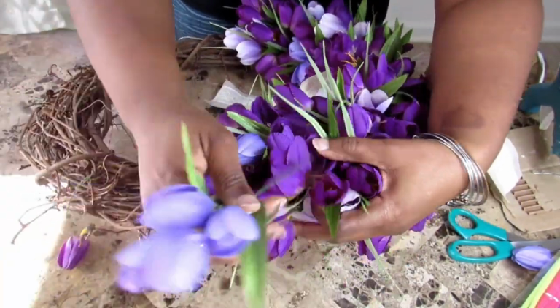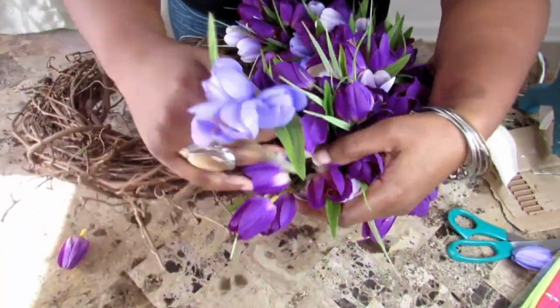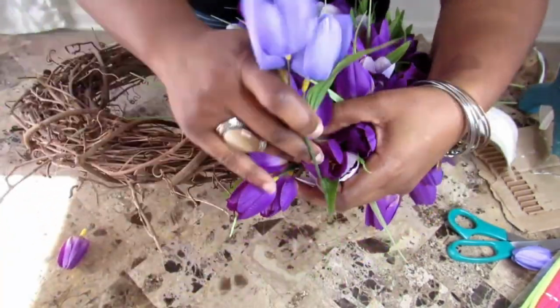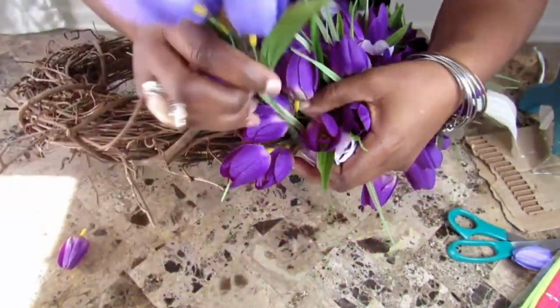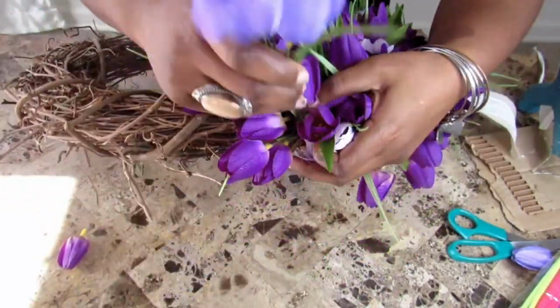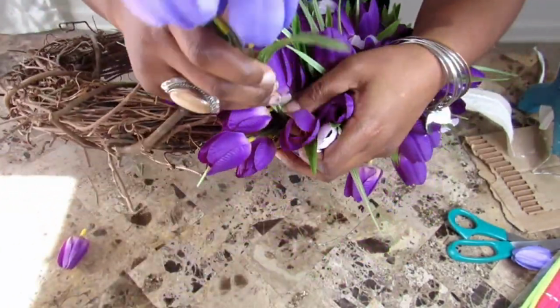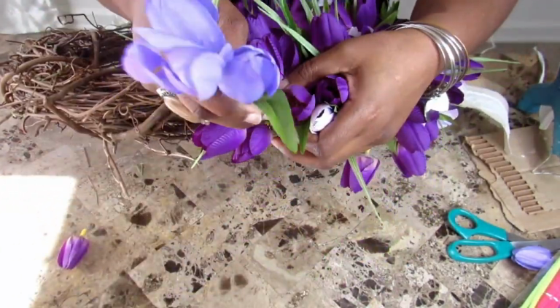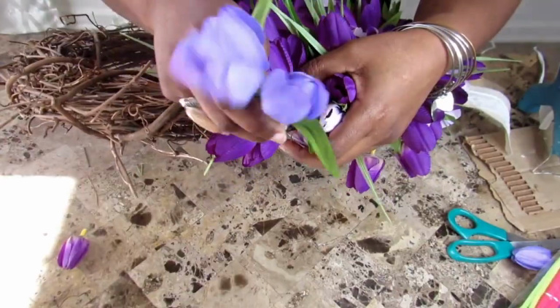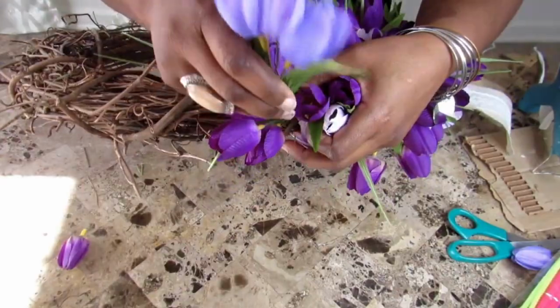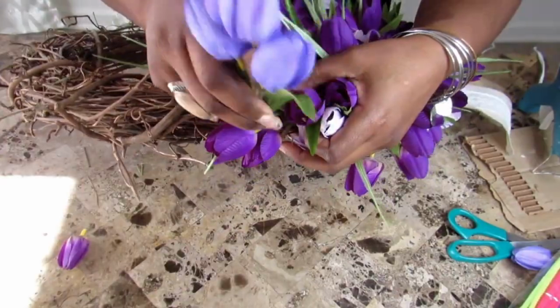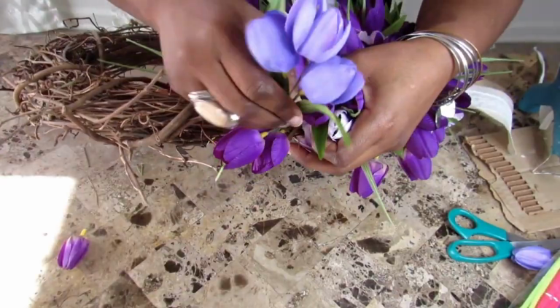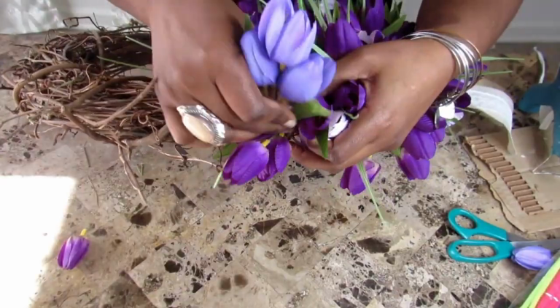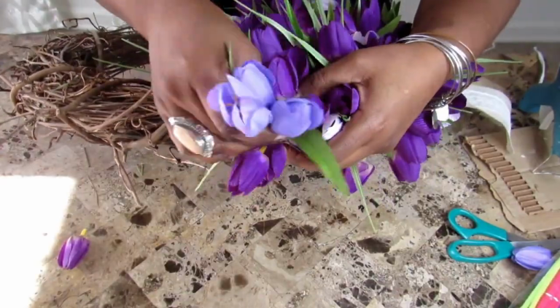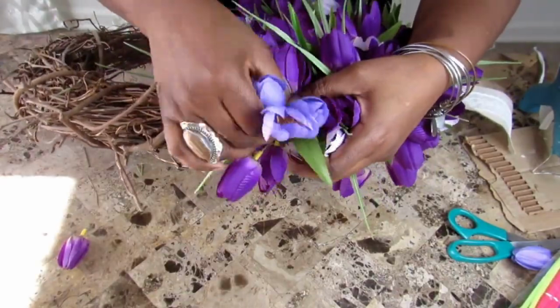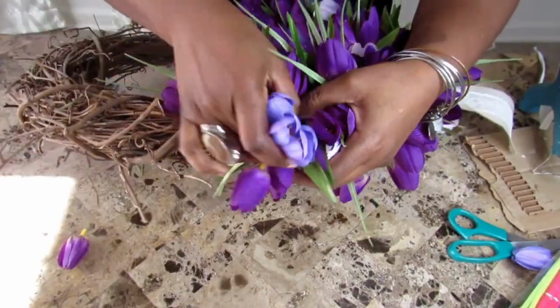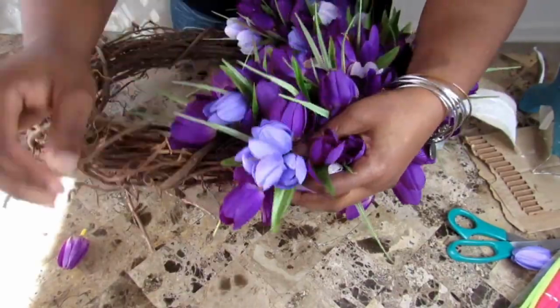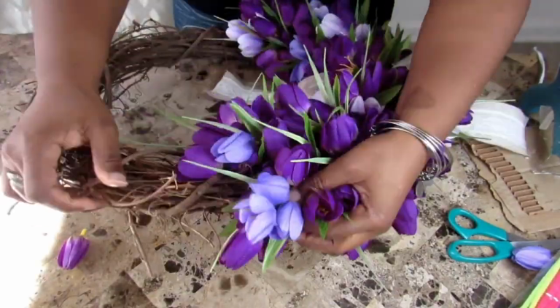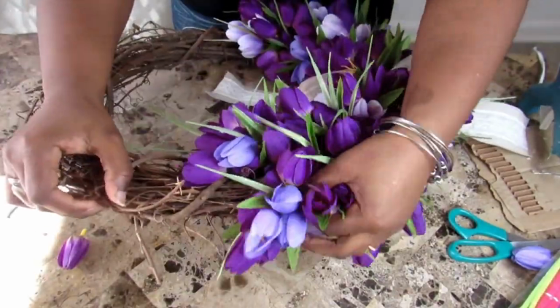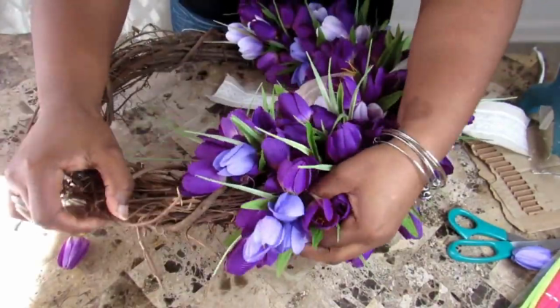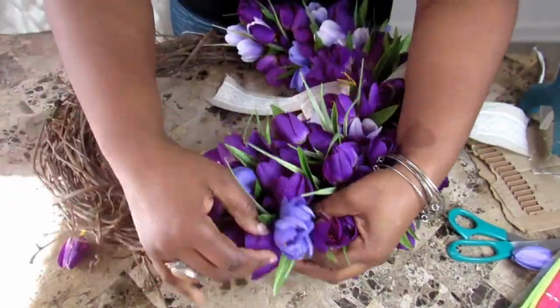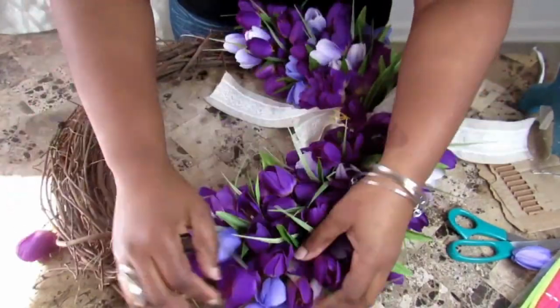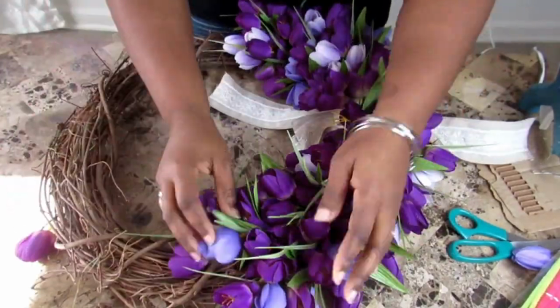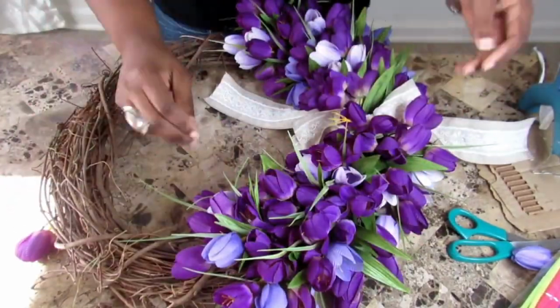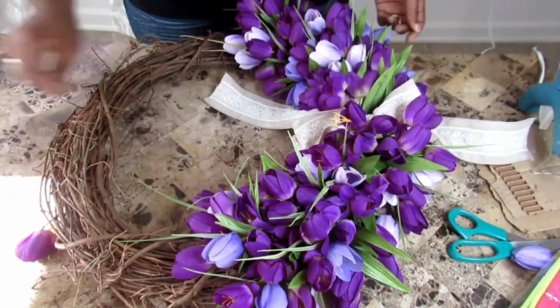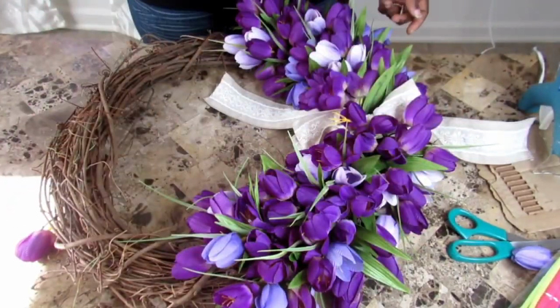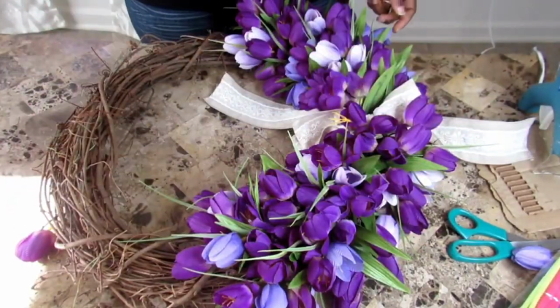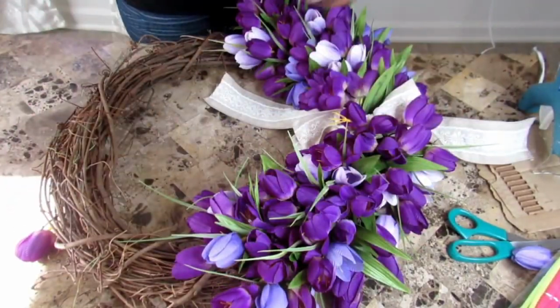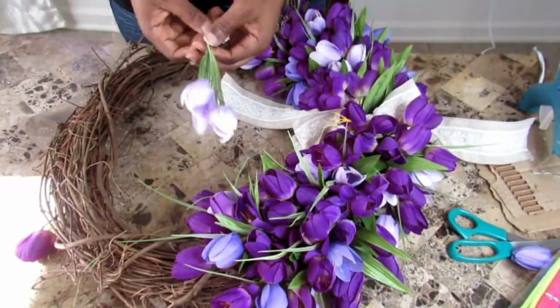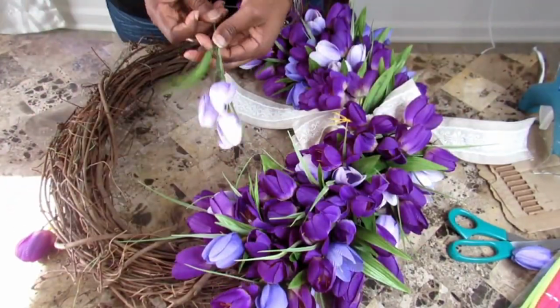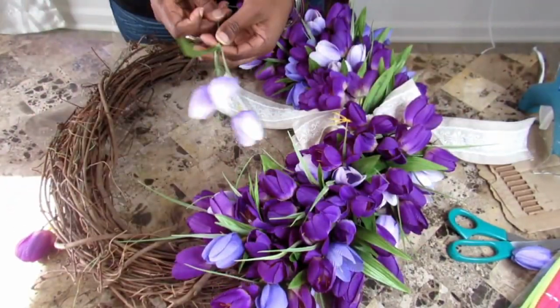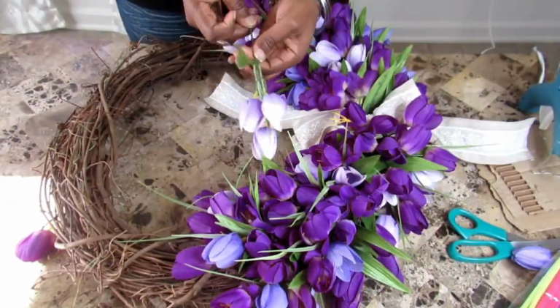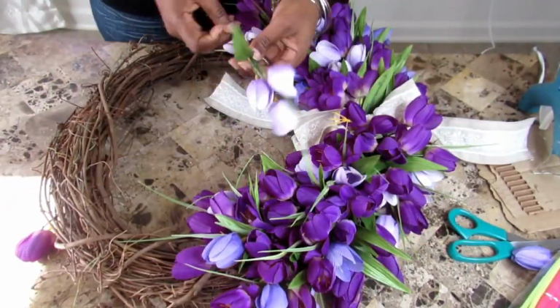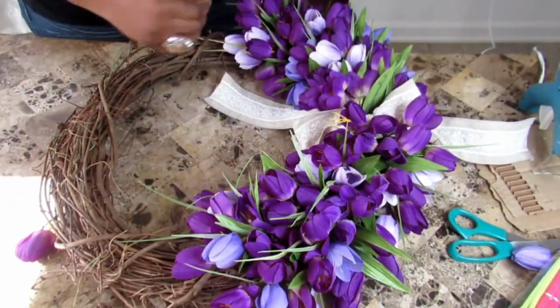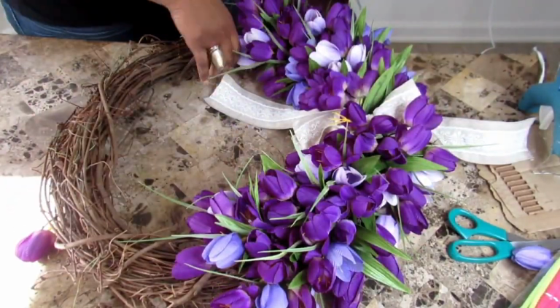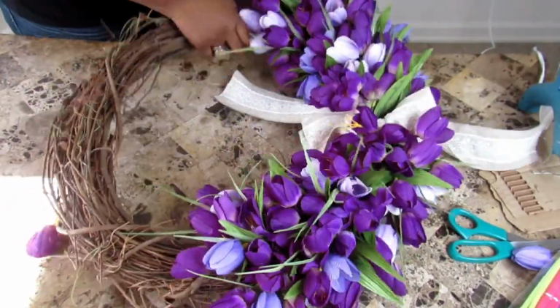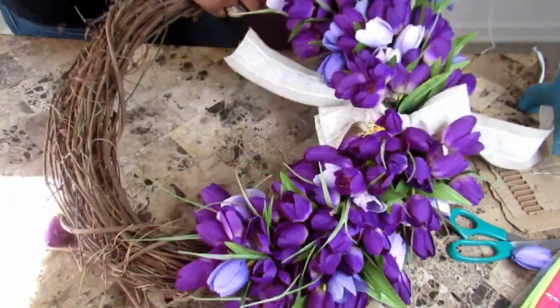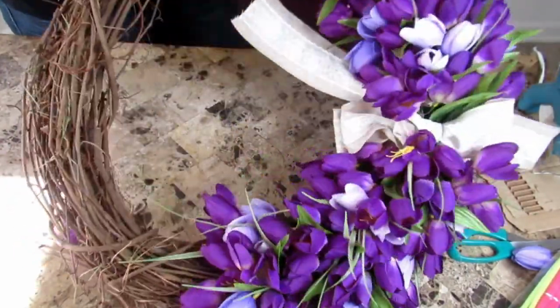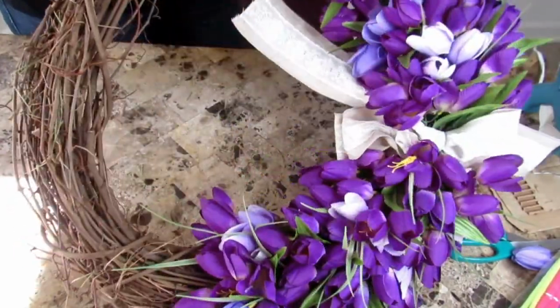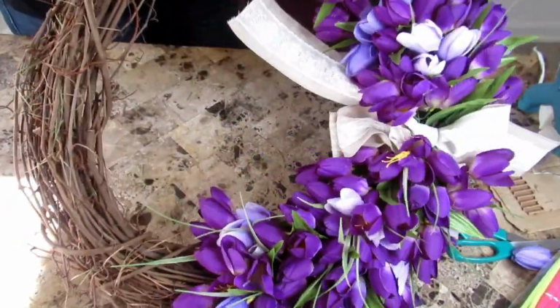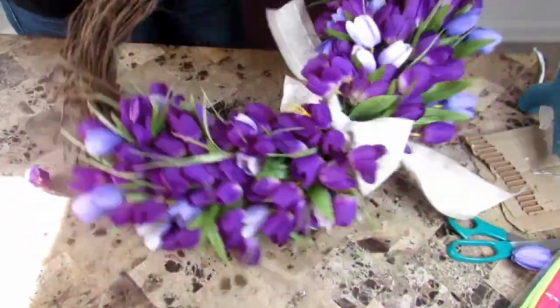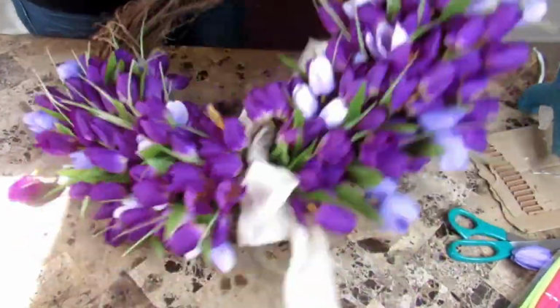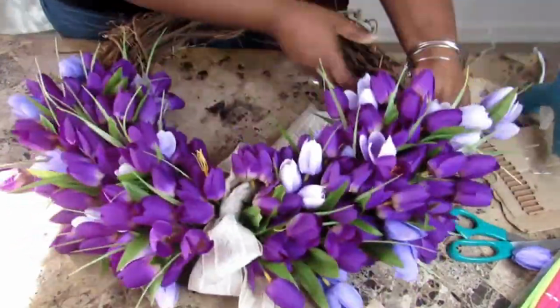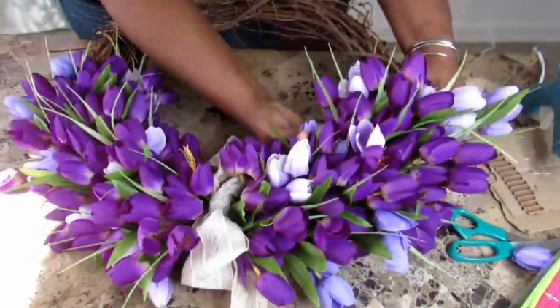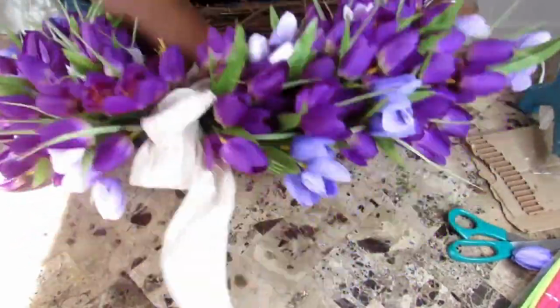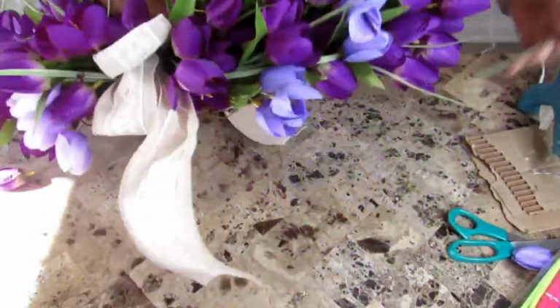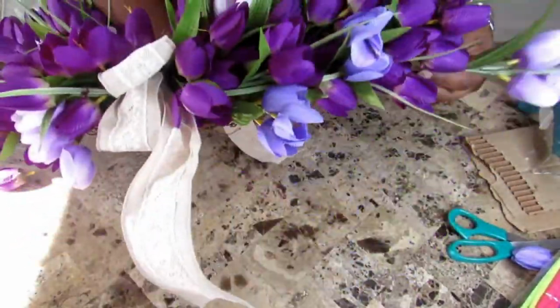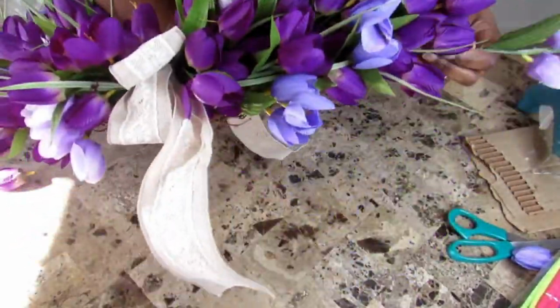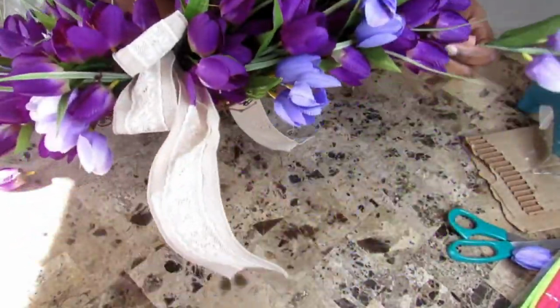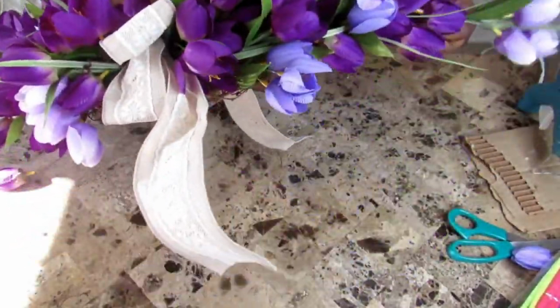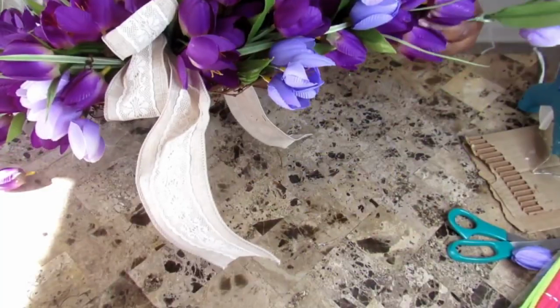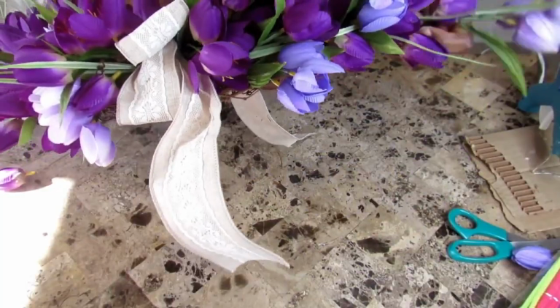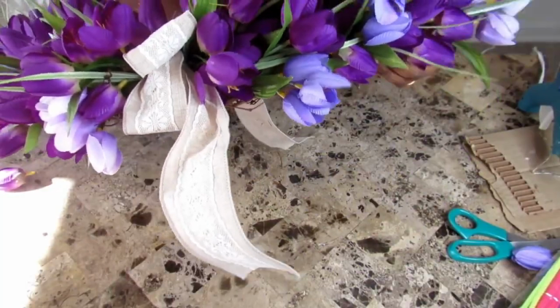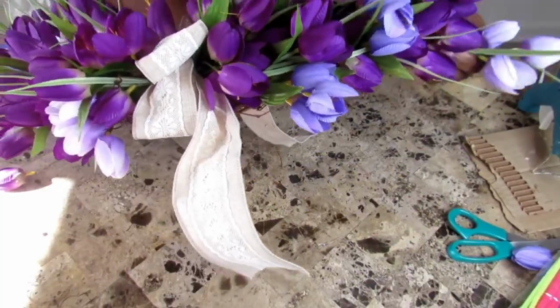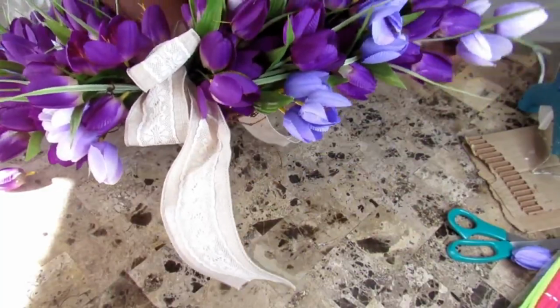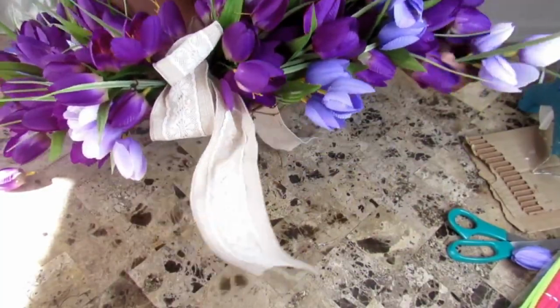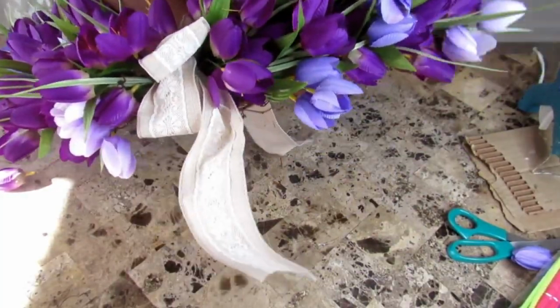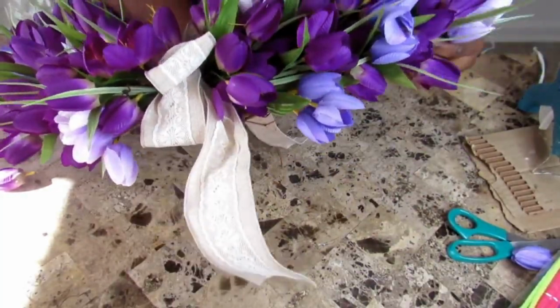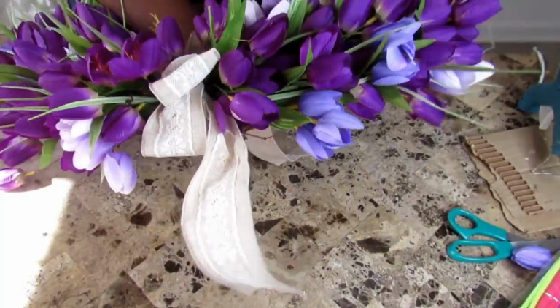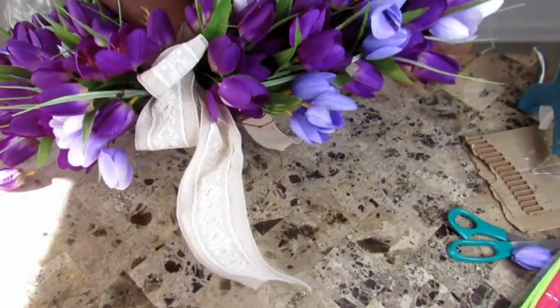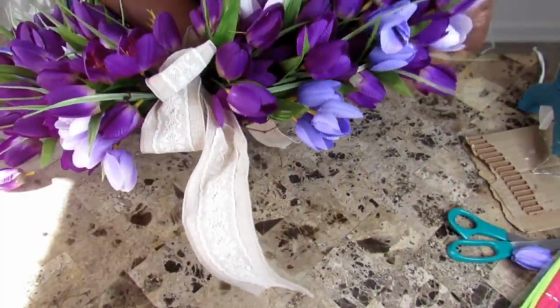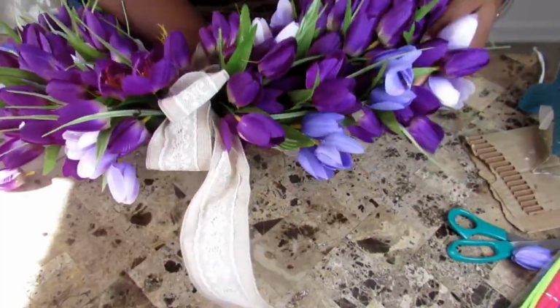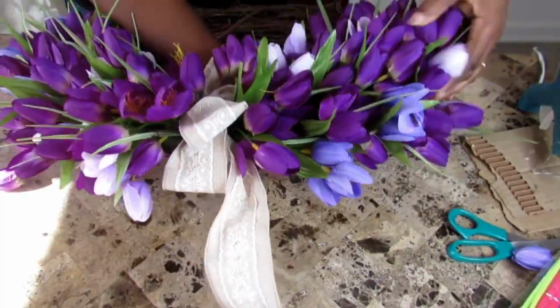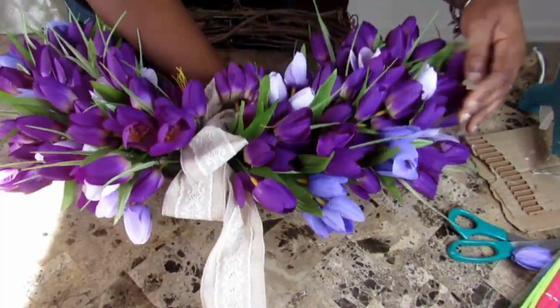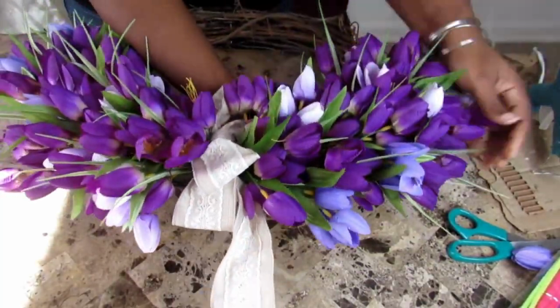Like anything when creating, sometimes you have to stand up just to make sure that you're adding the pops of color that you want to your wreath.